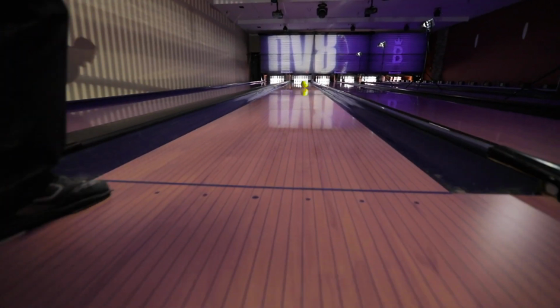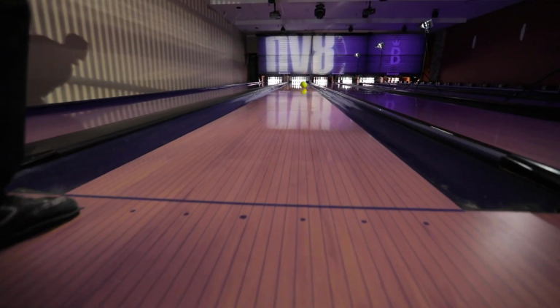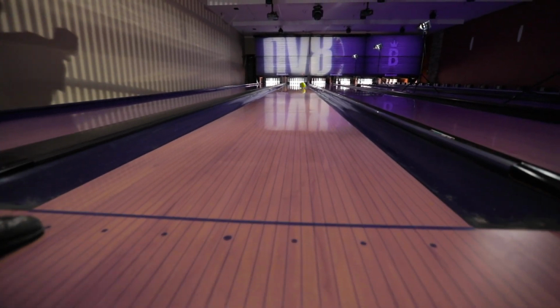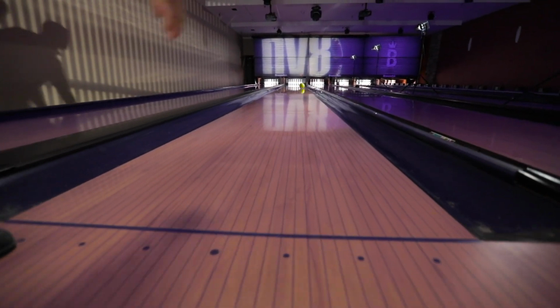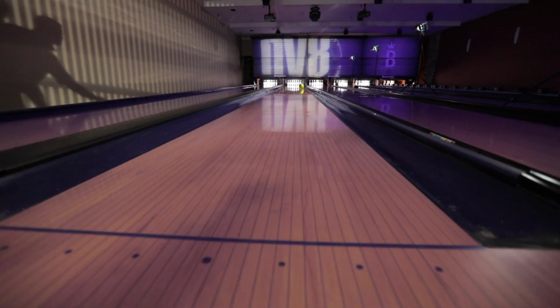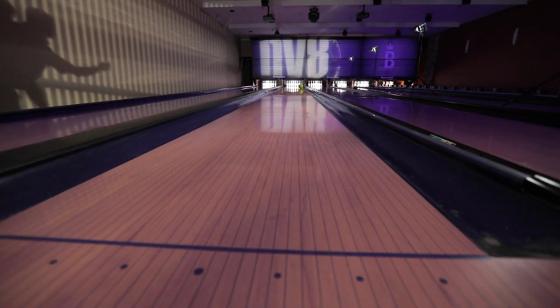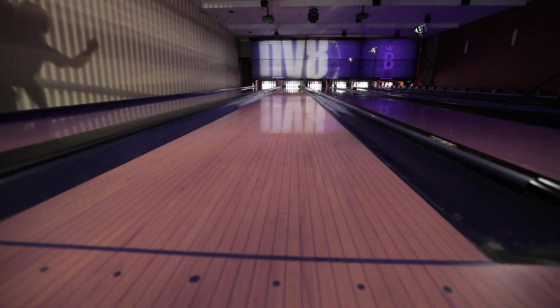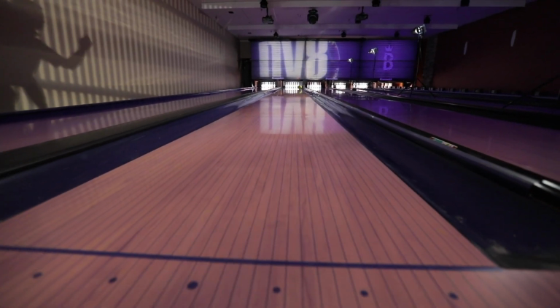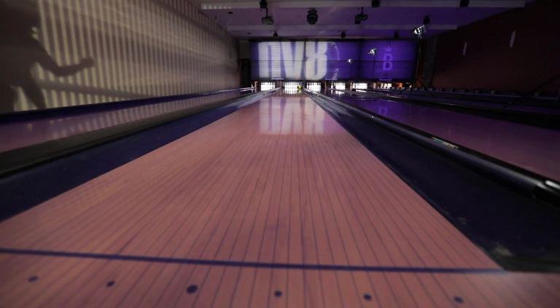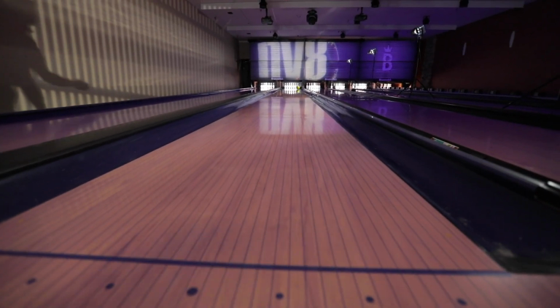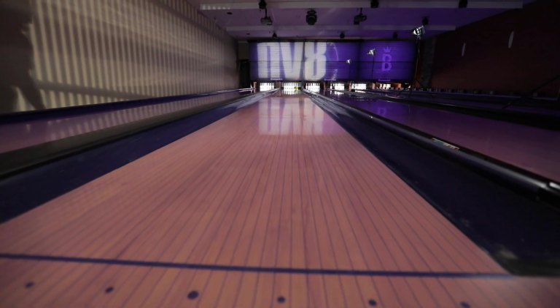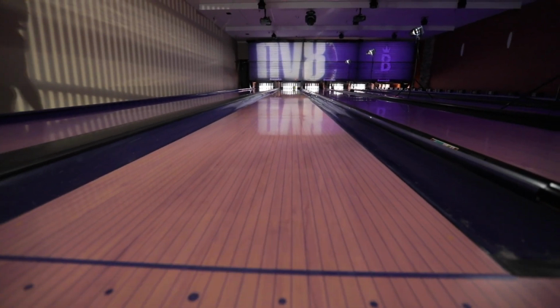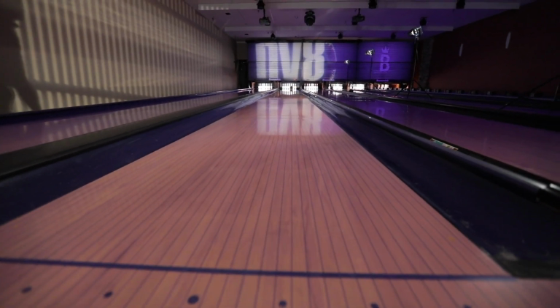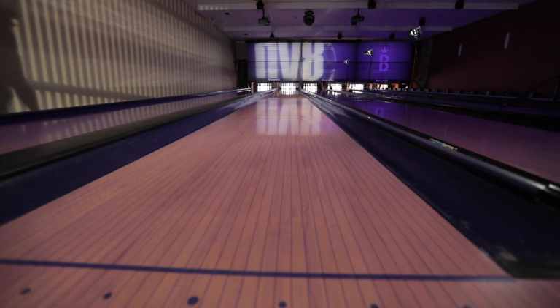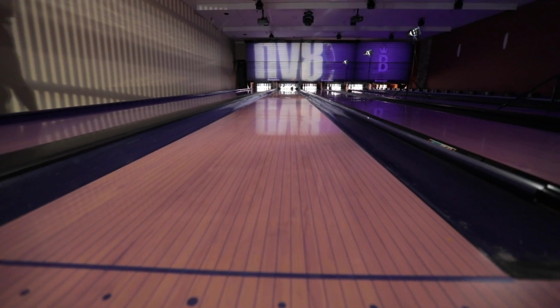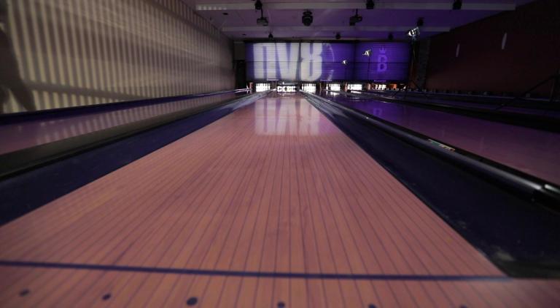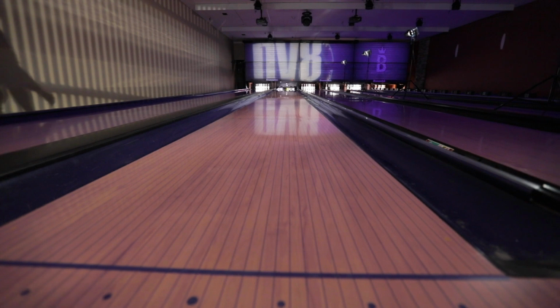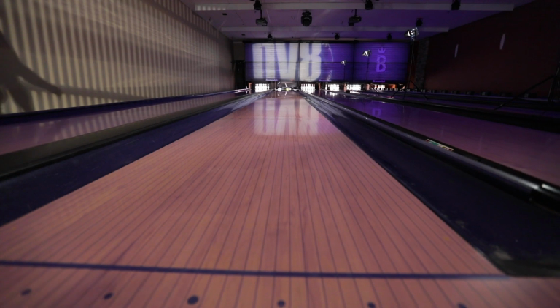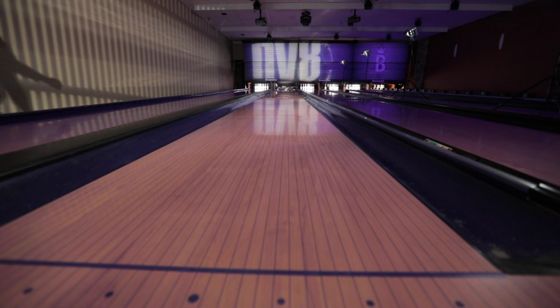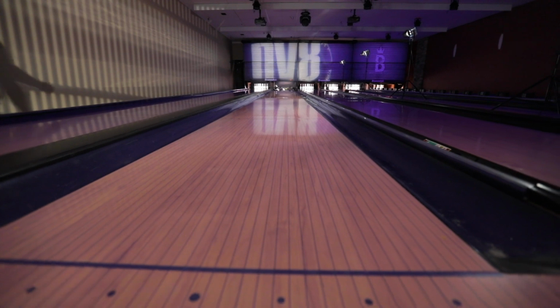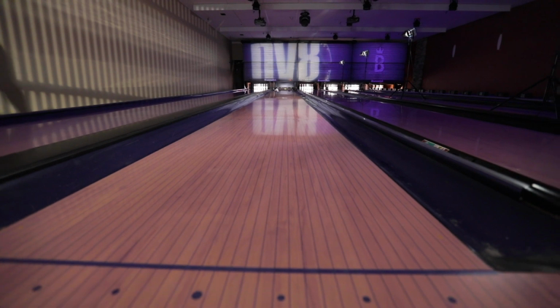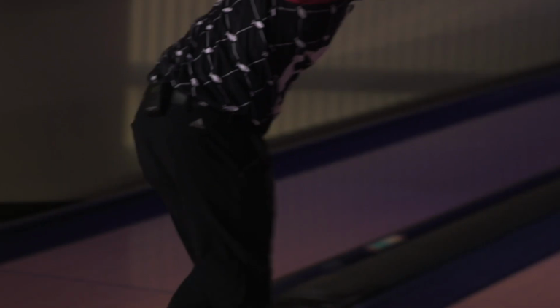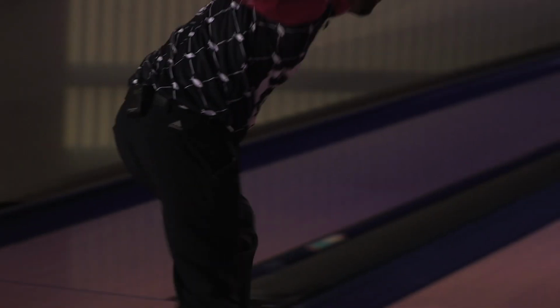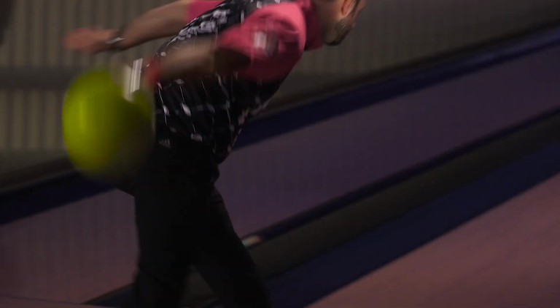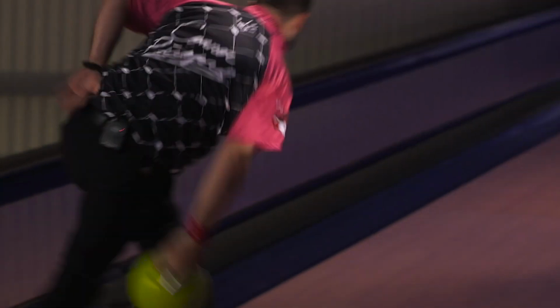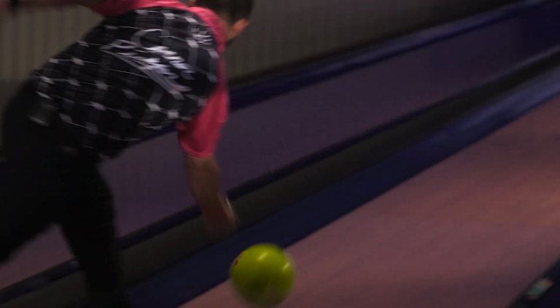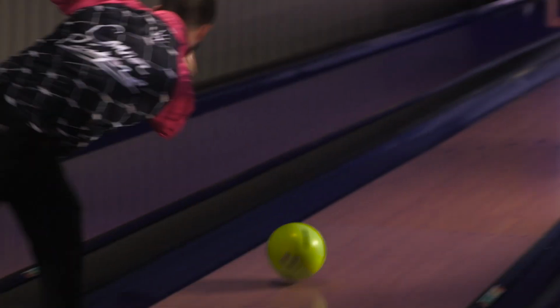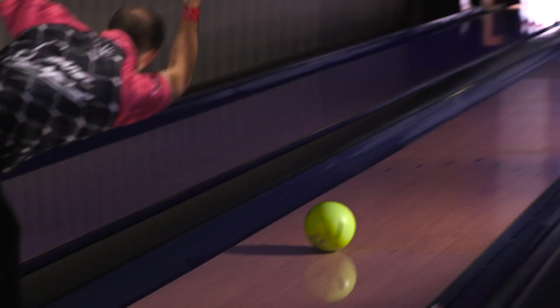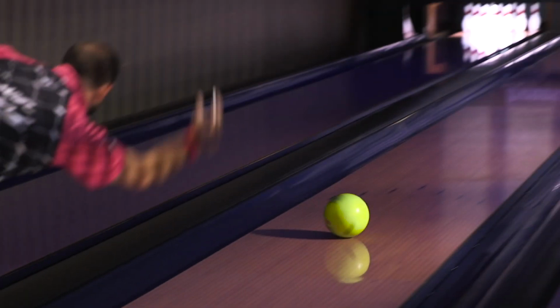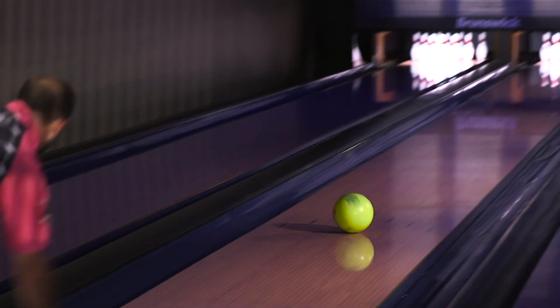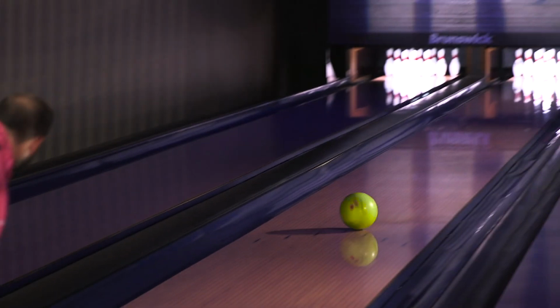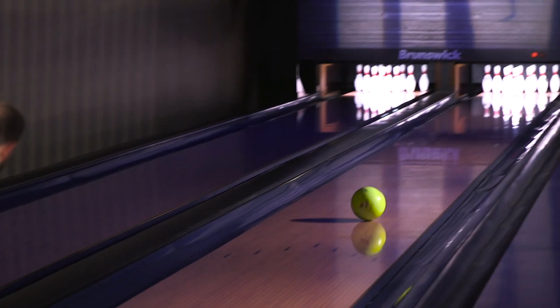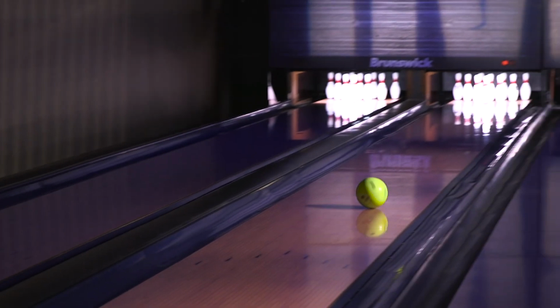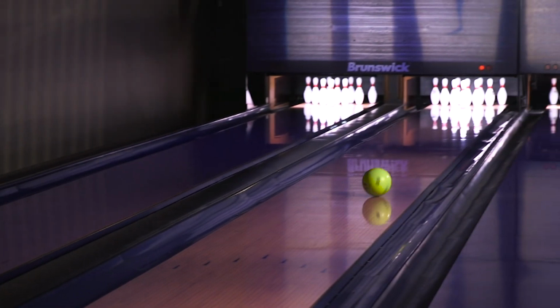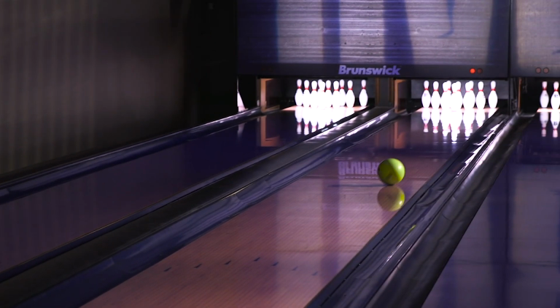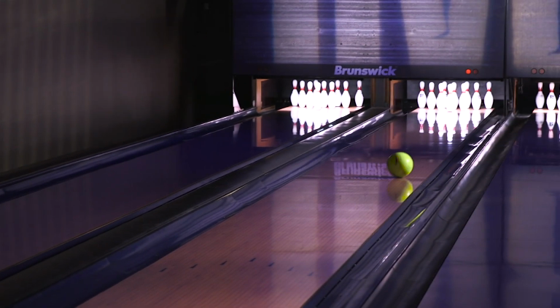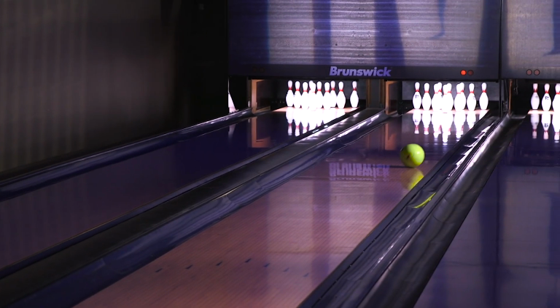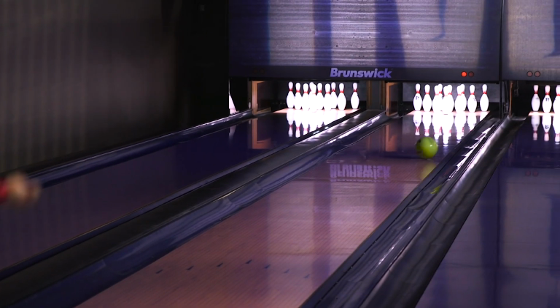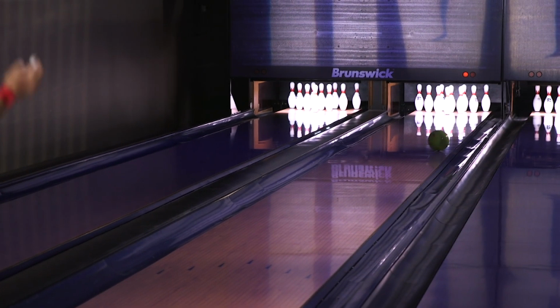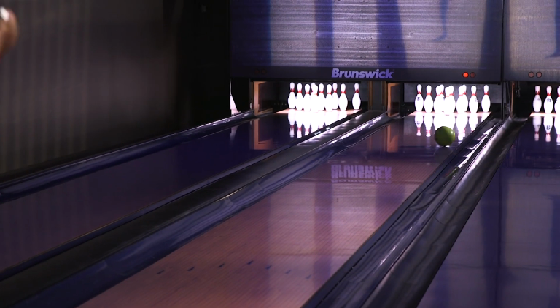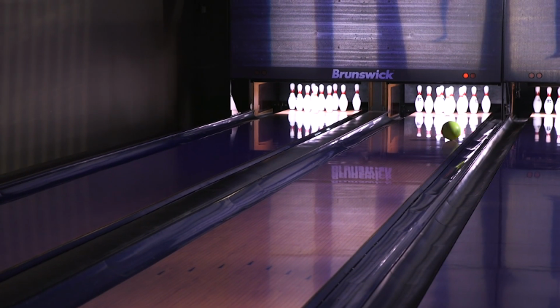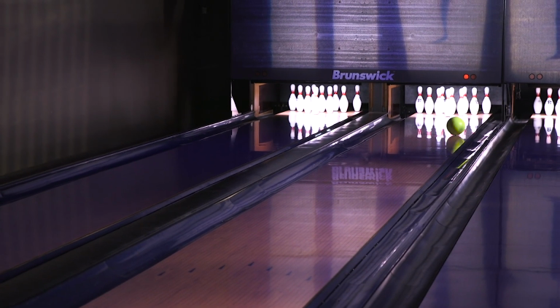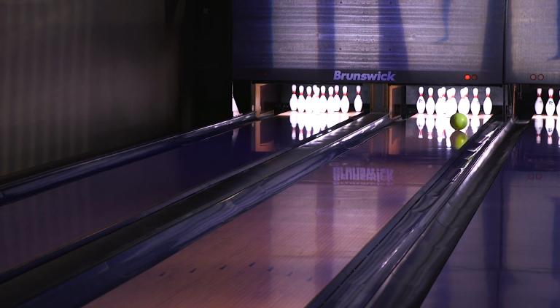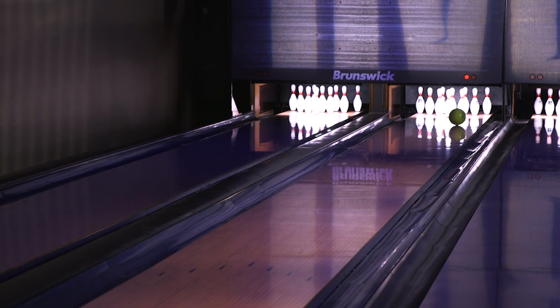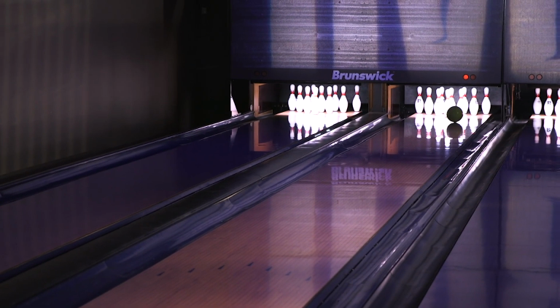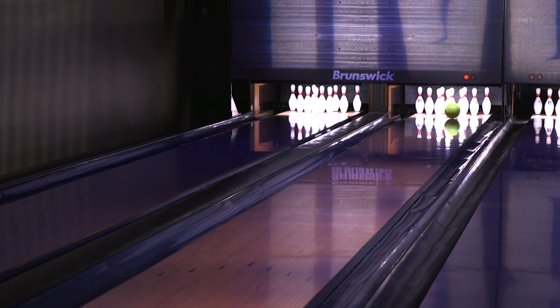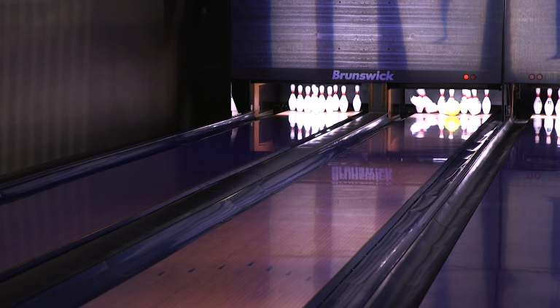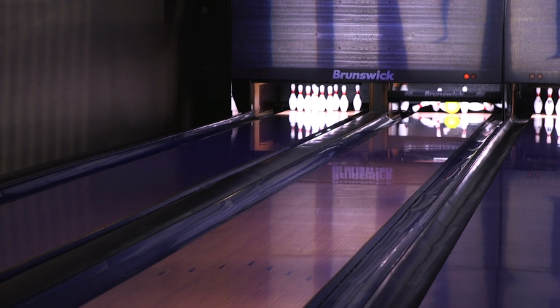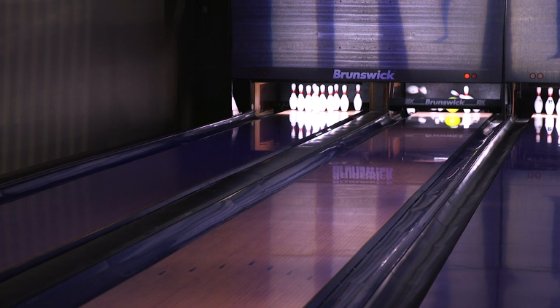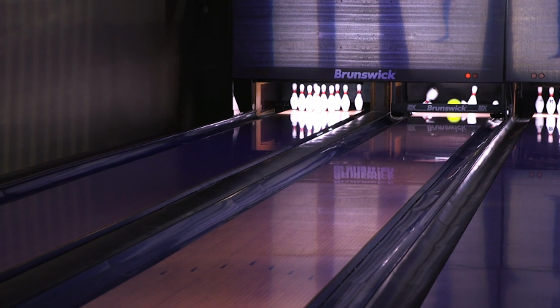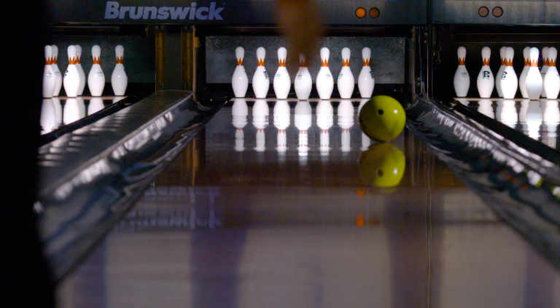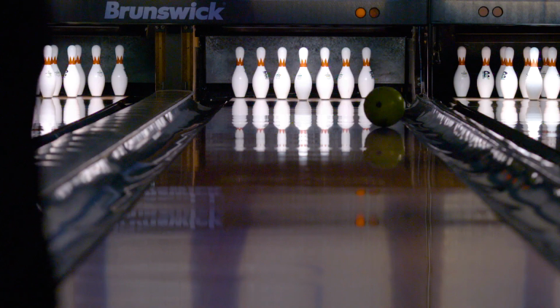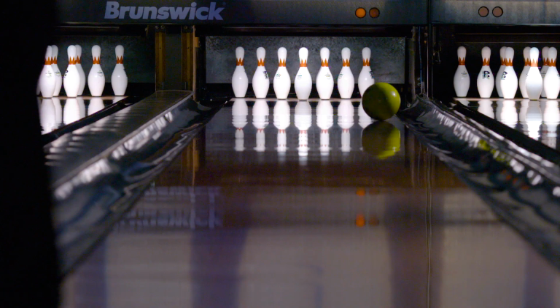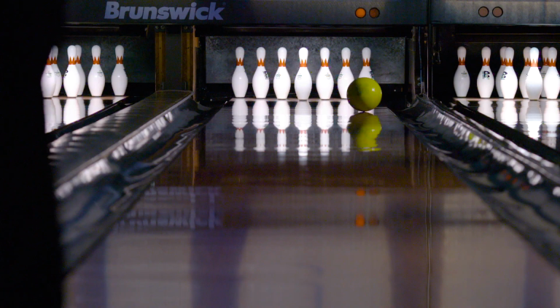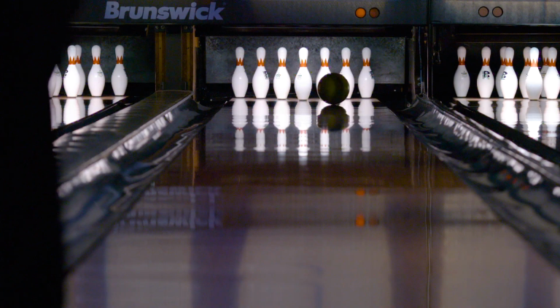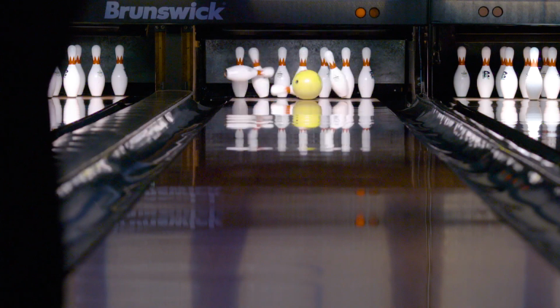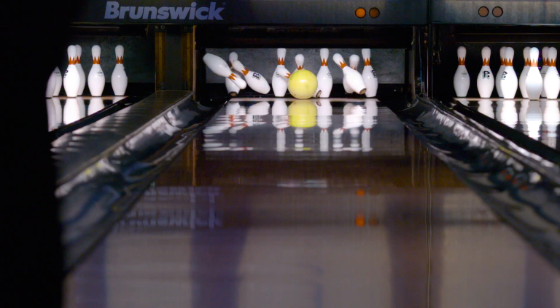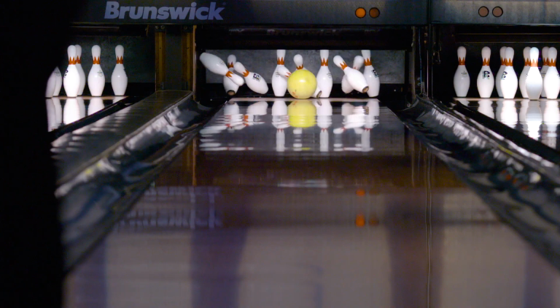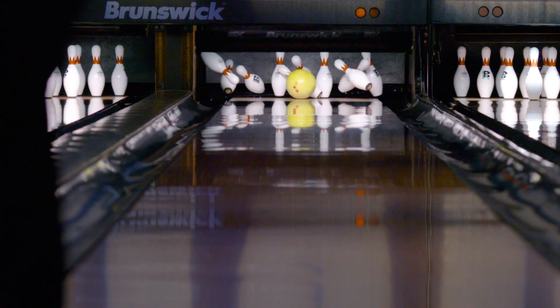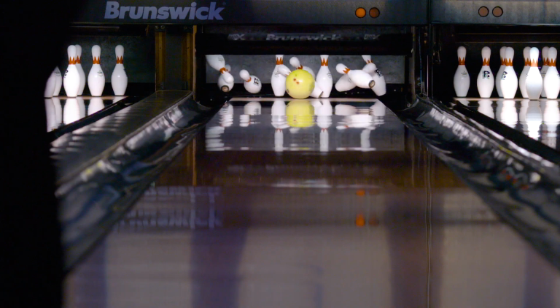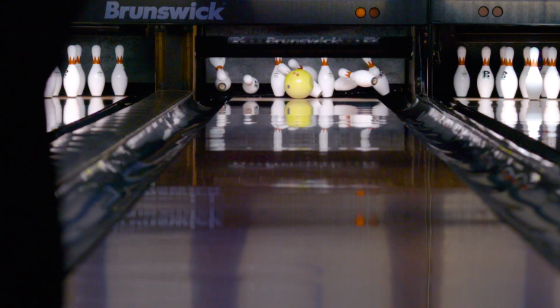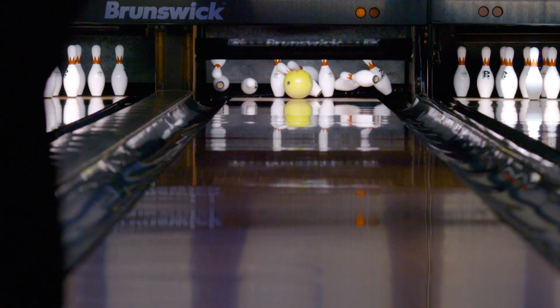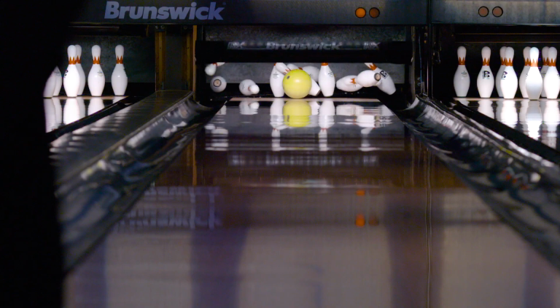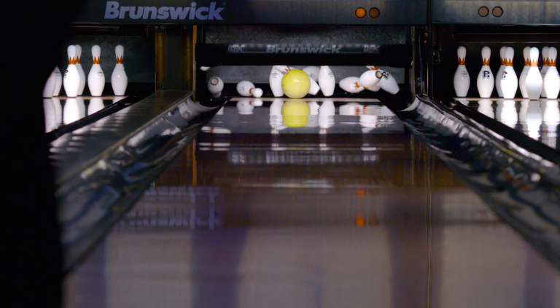When your ball continues through the pins, it kind of slices through them like butter, and there ends up being shrapnel all over the place.